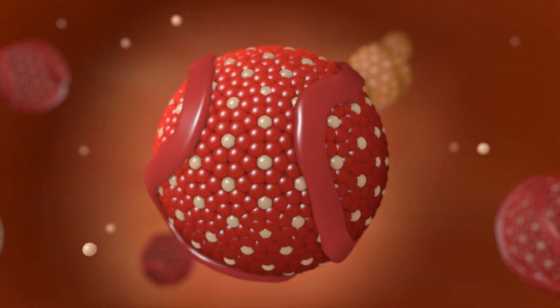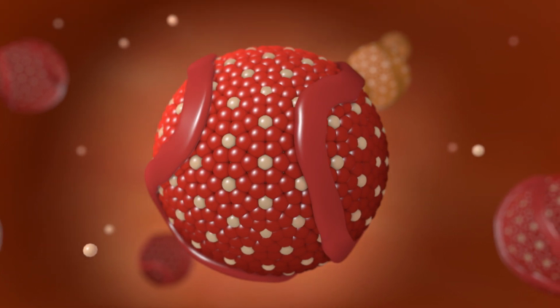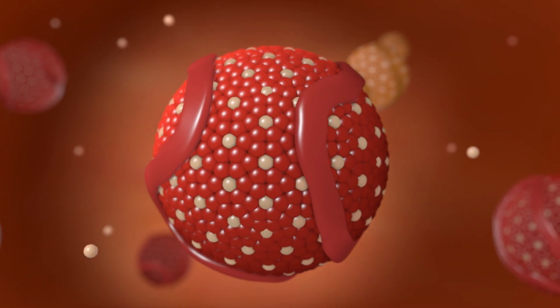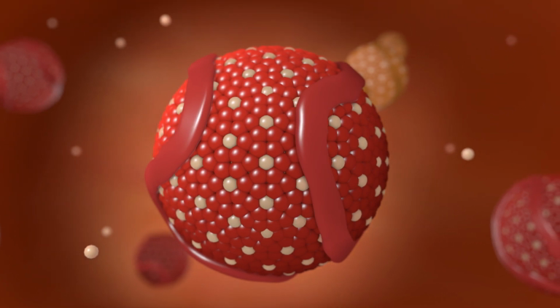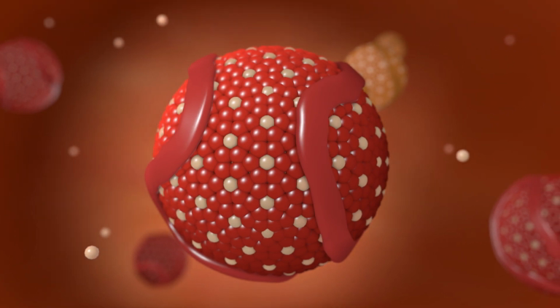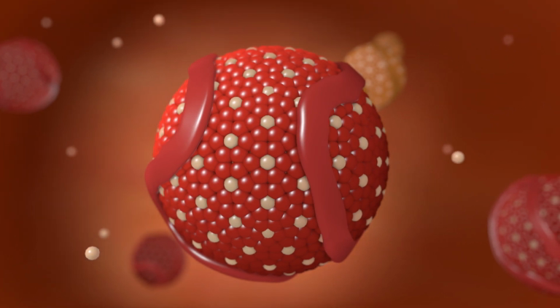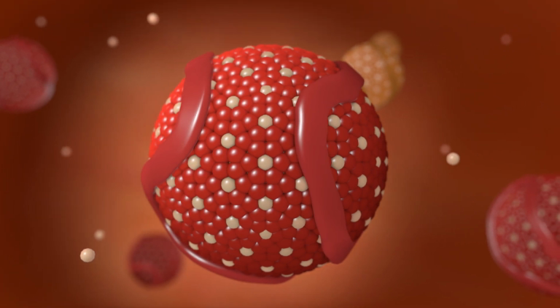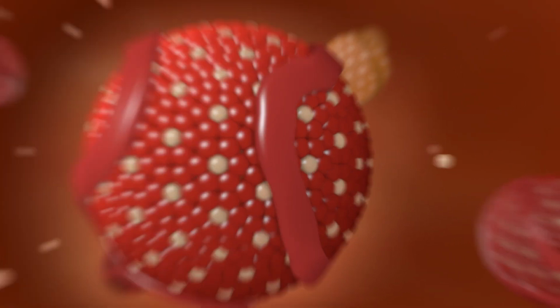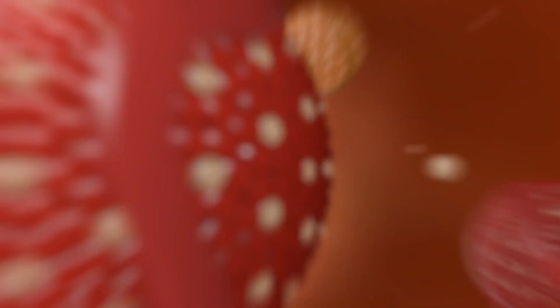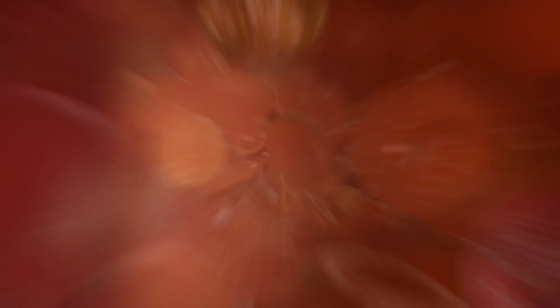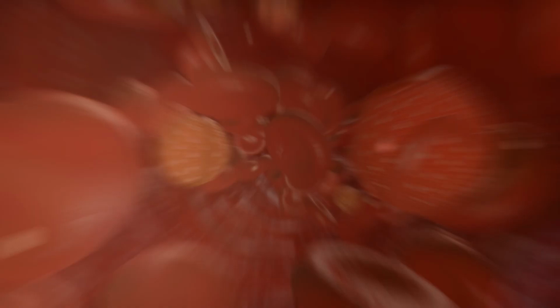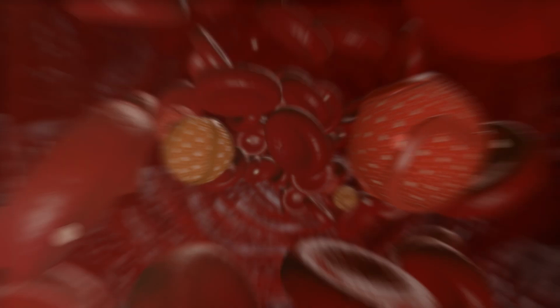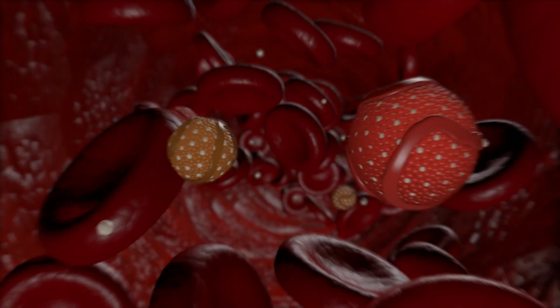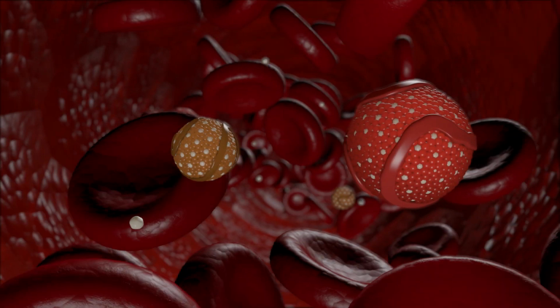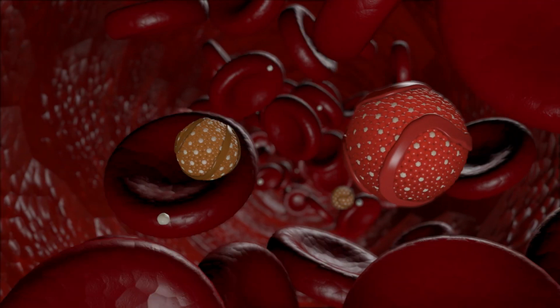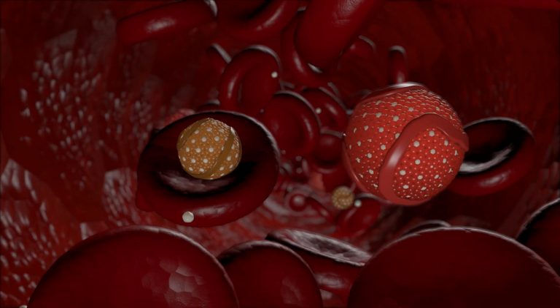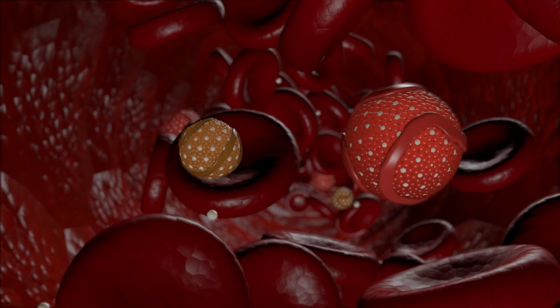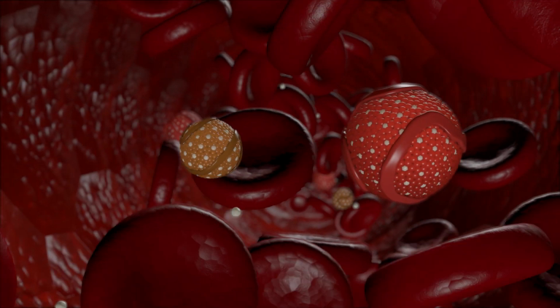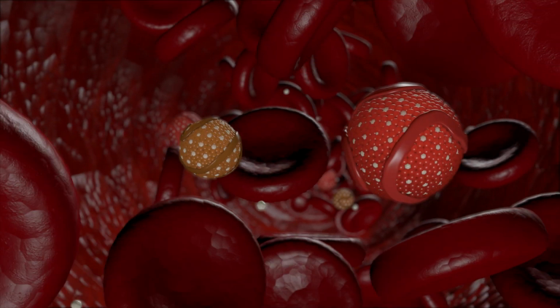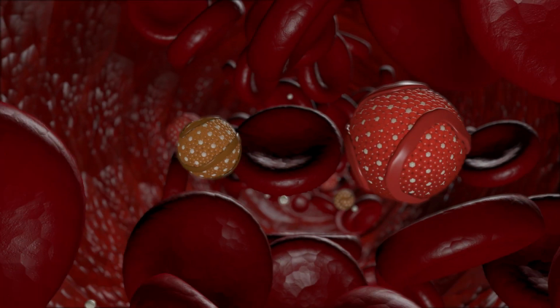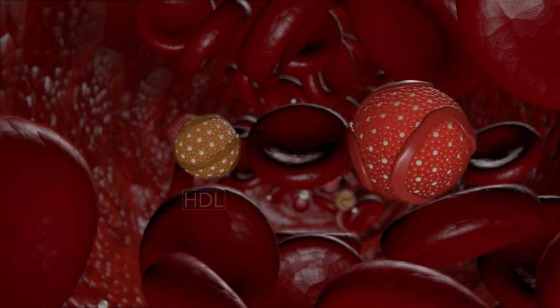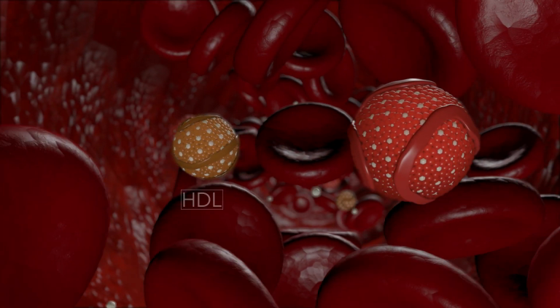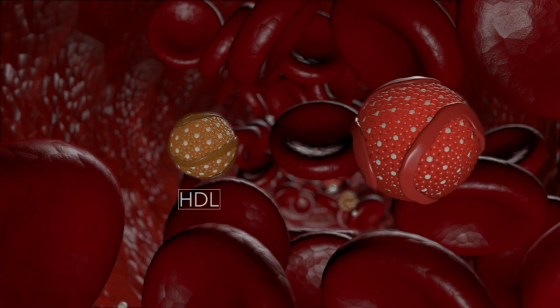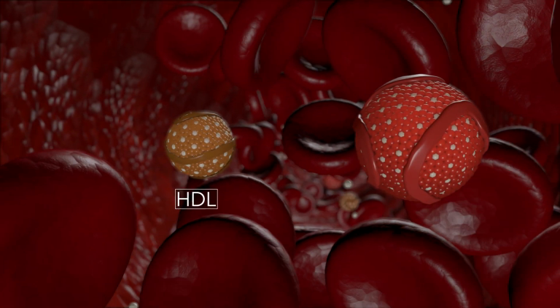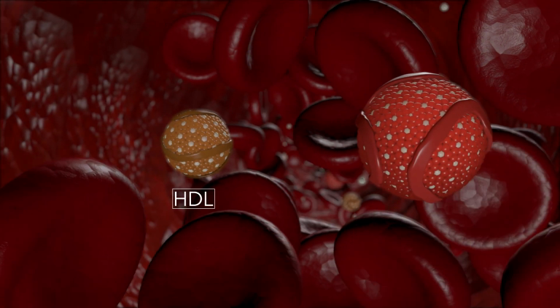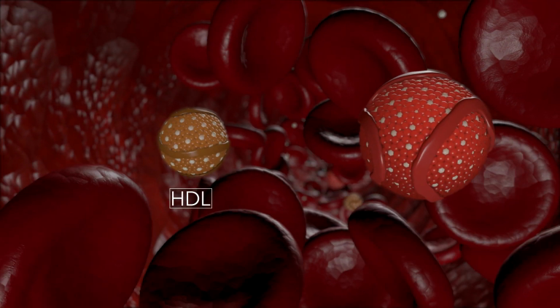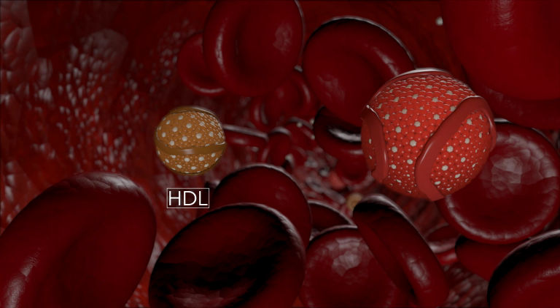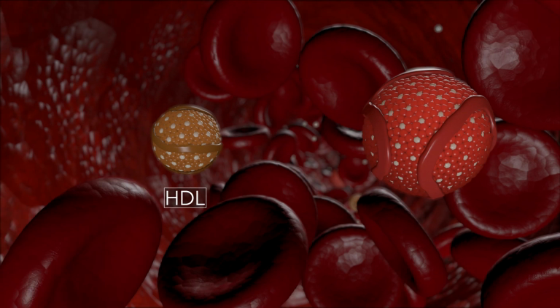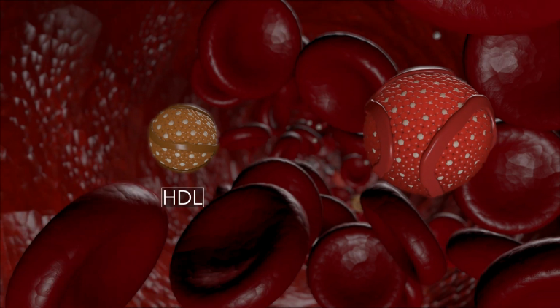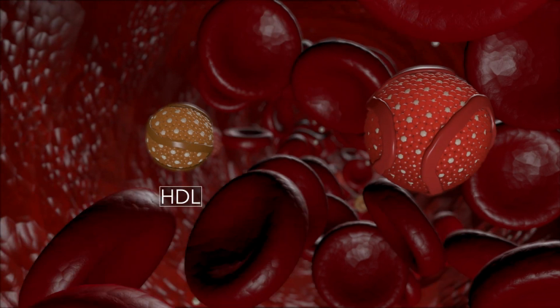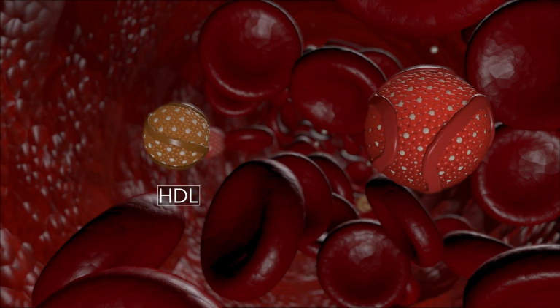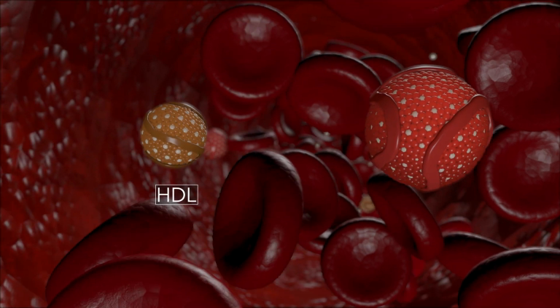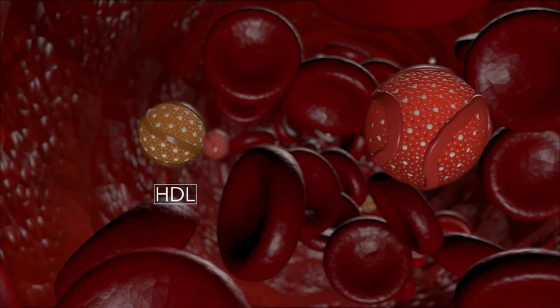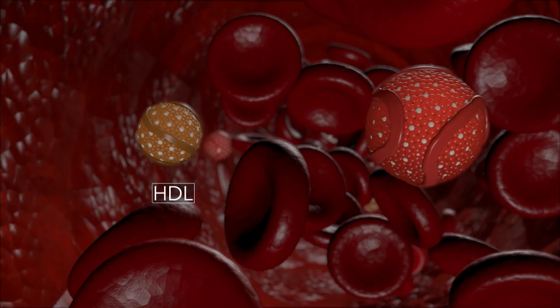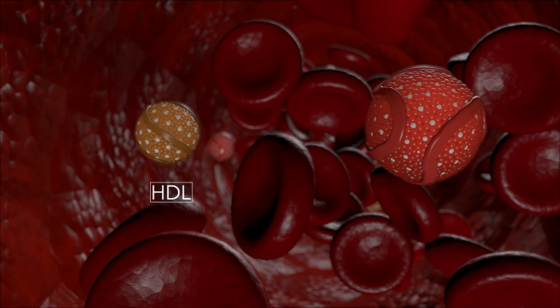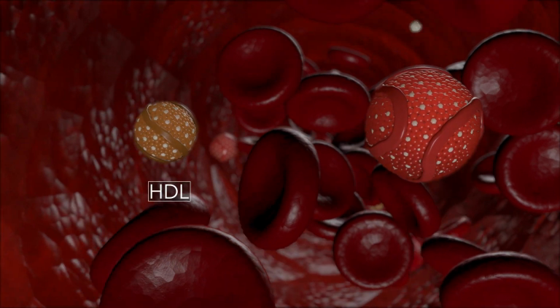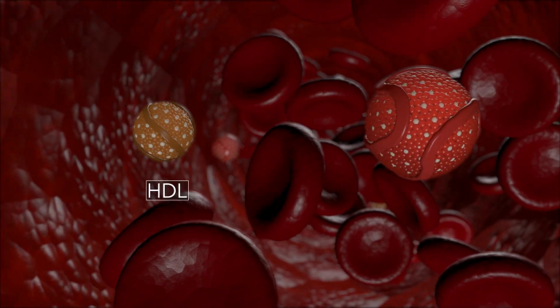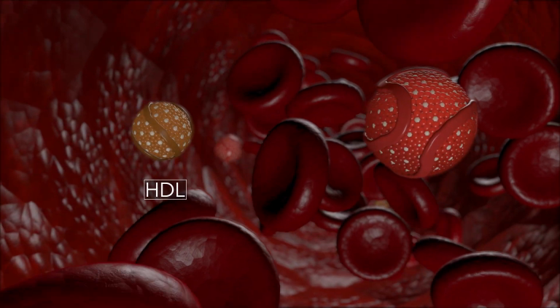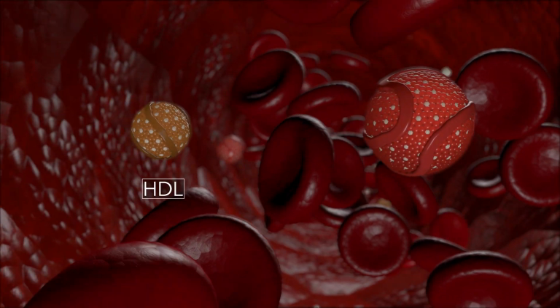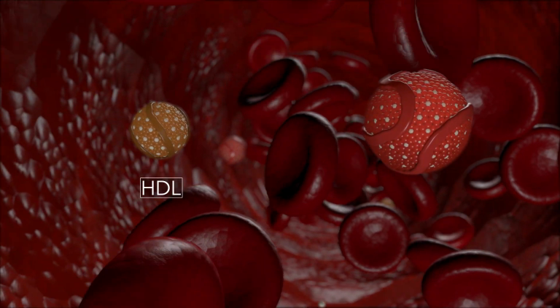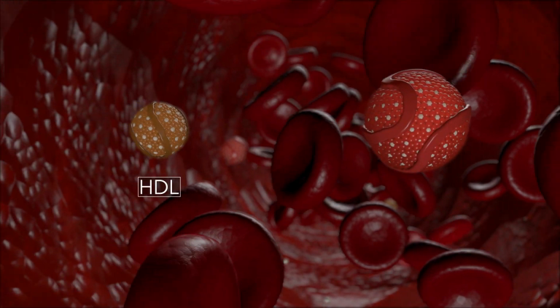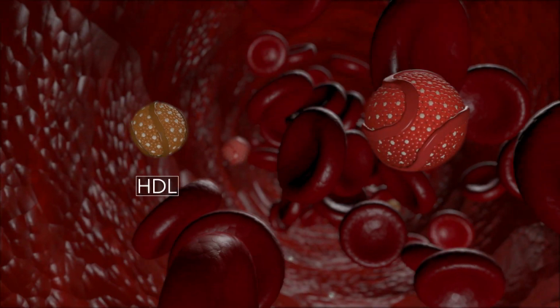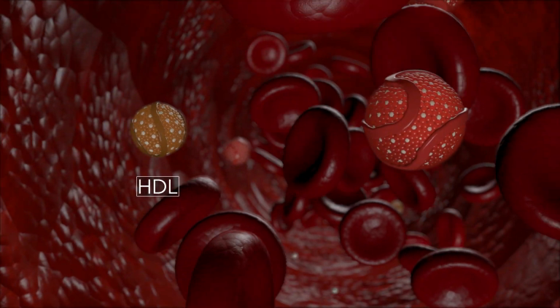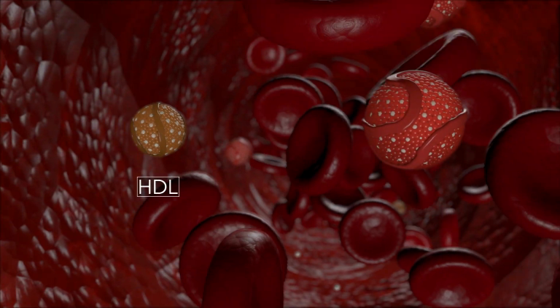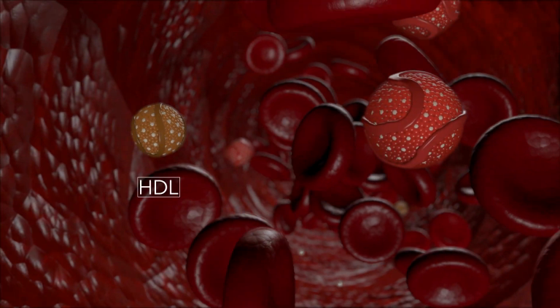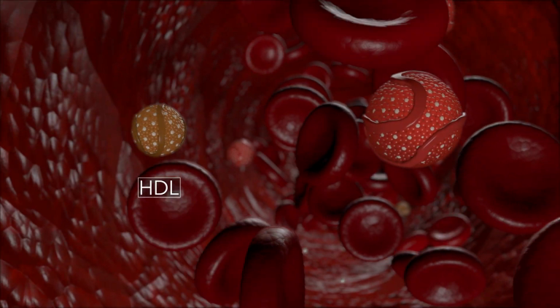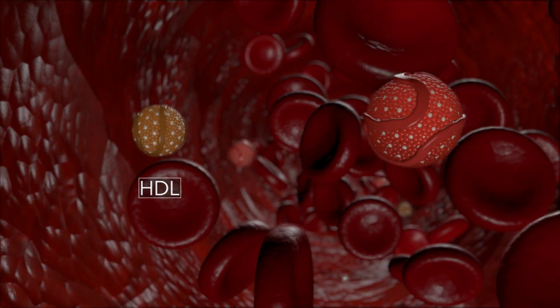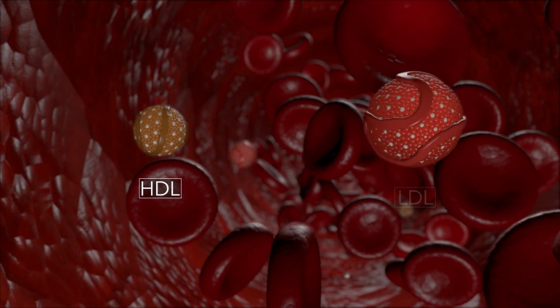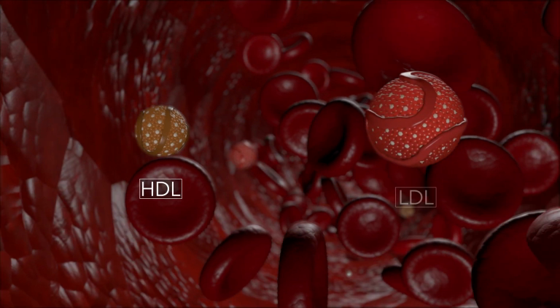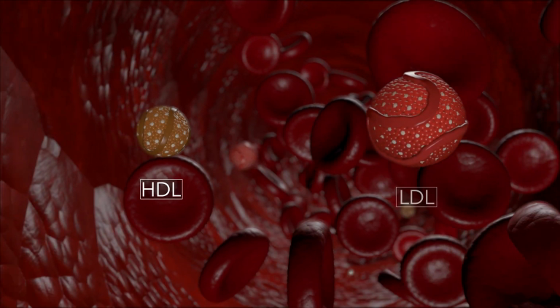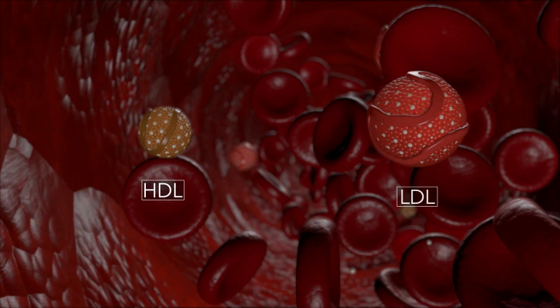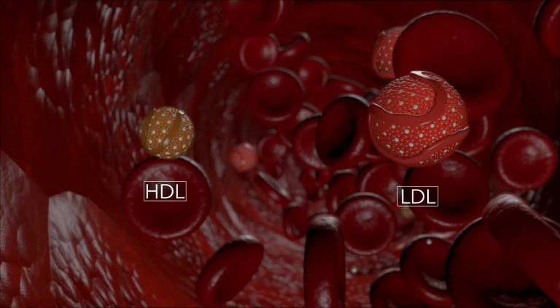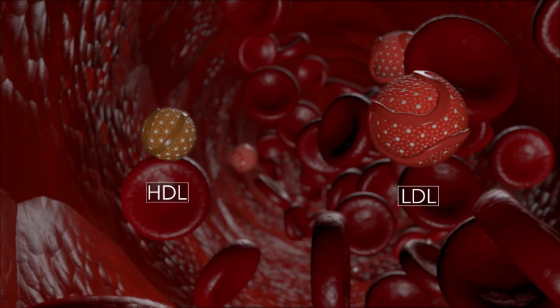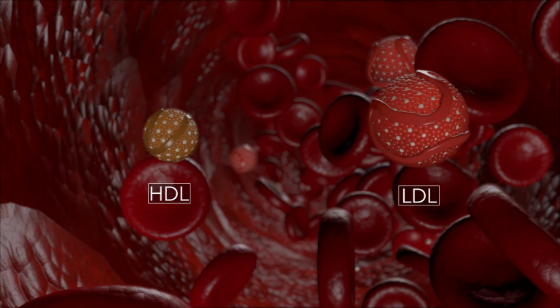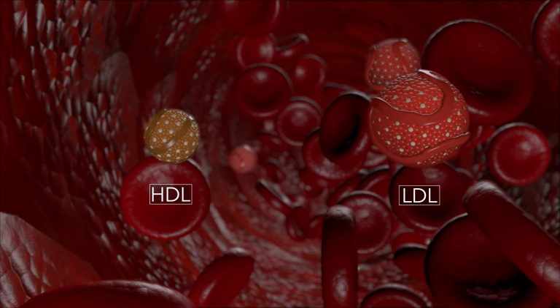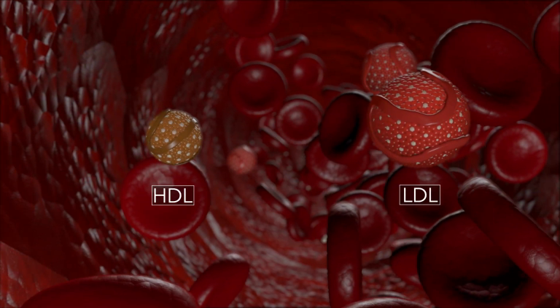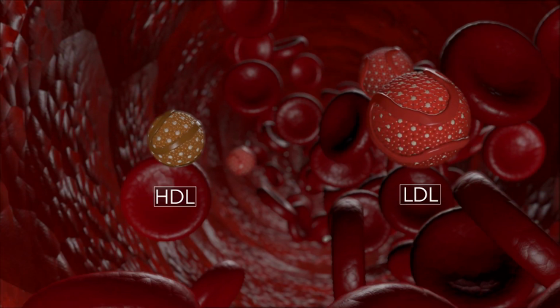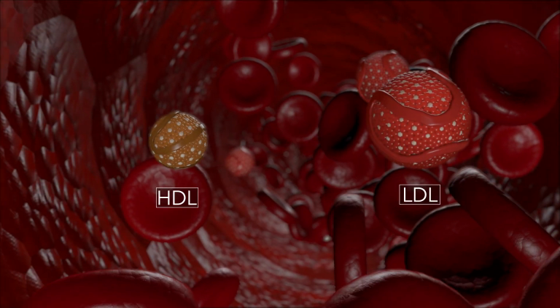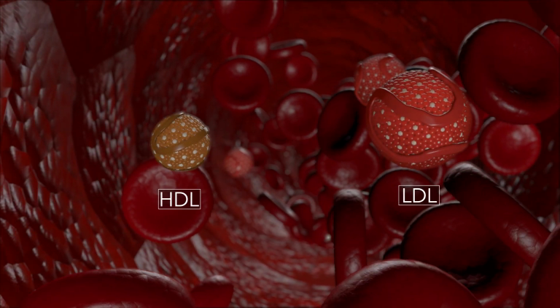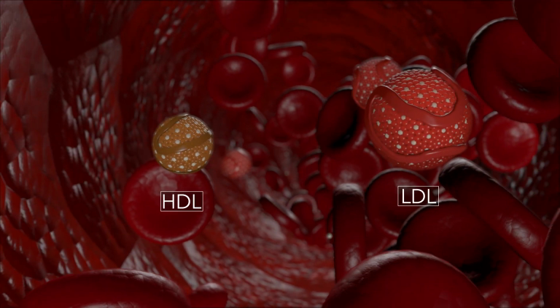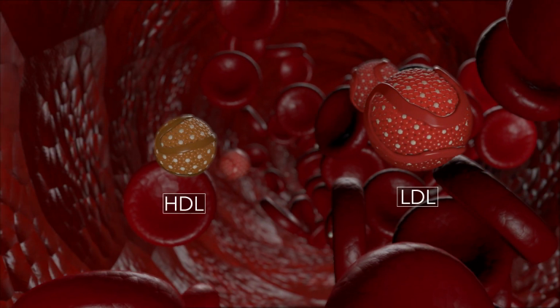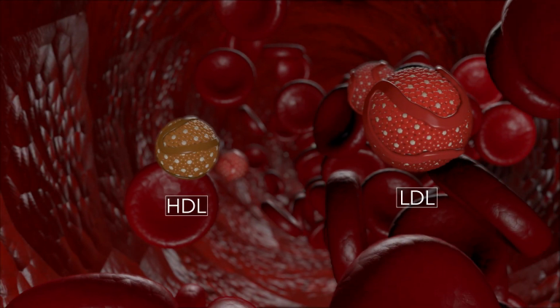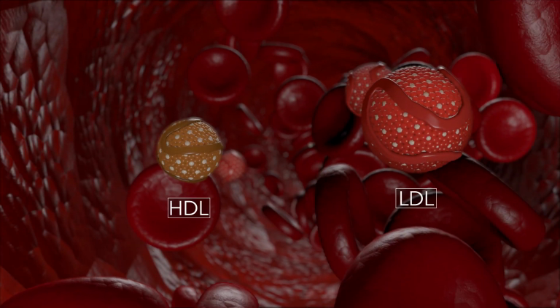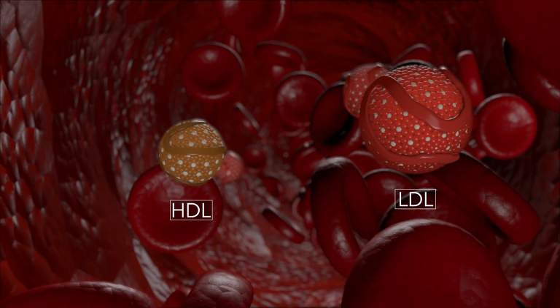There are two main types: high-density lipoproteins, called HDL, and low-density lipoproteins, called LDL.